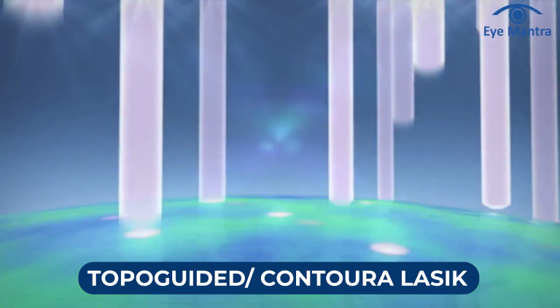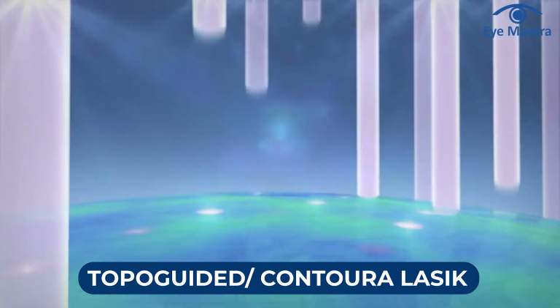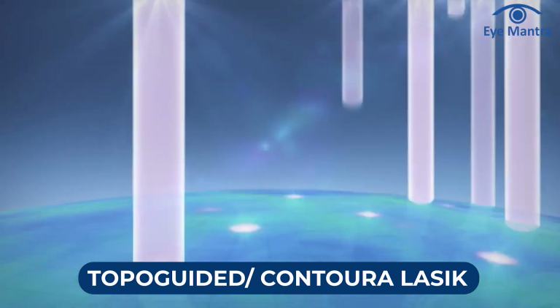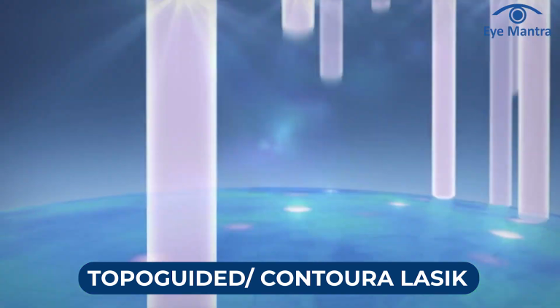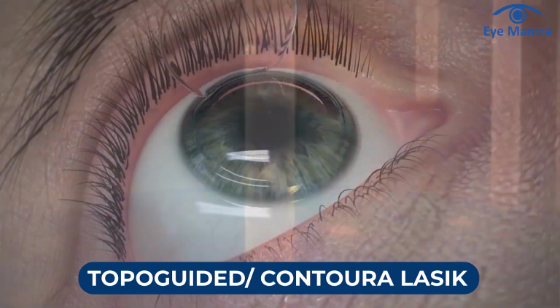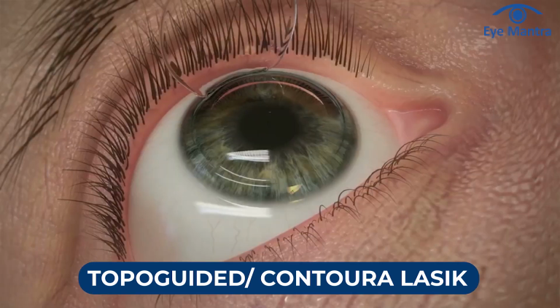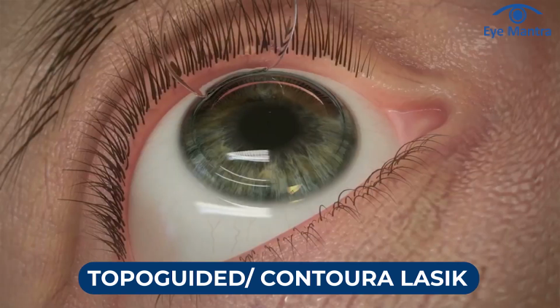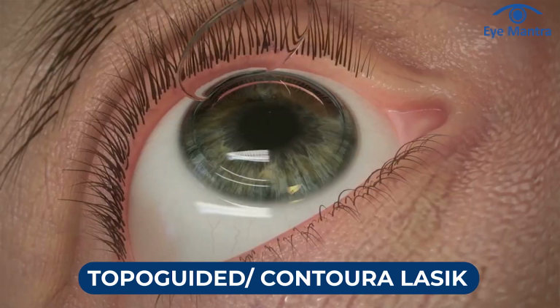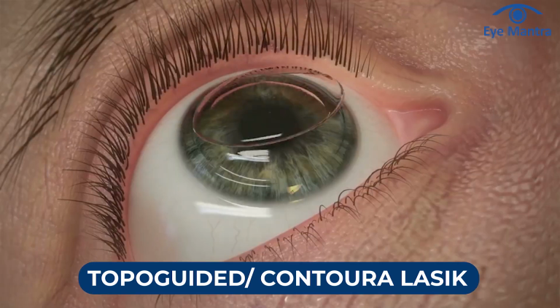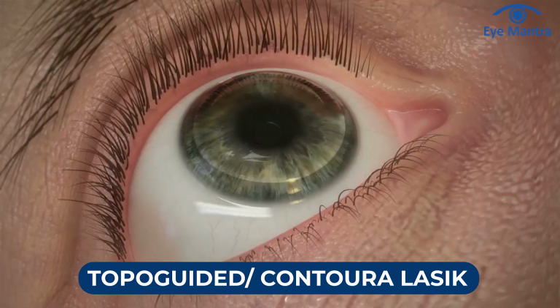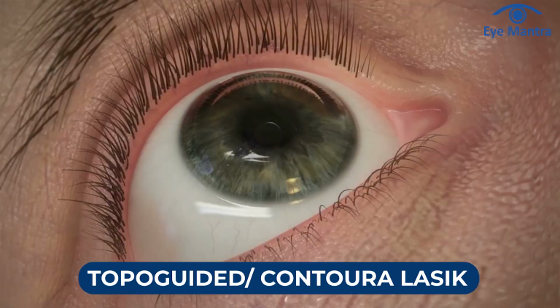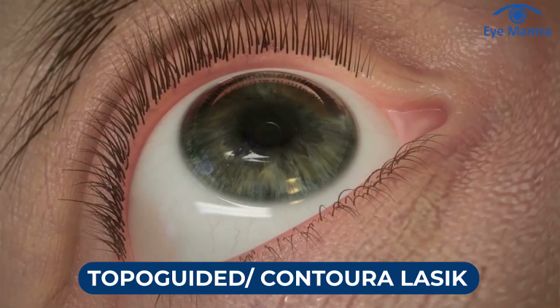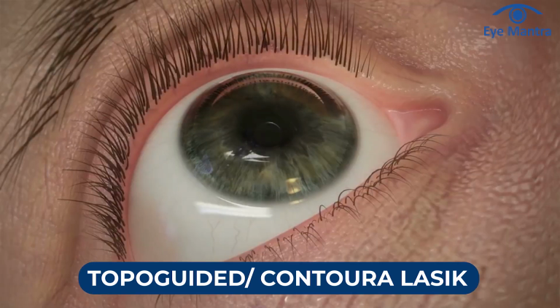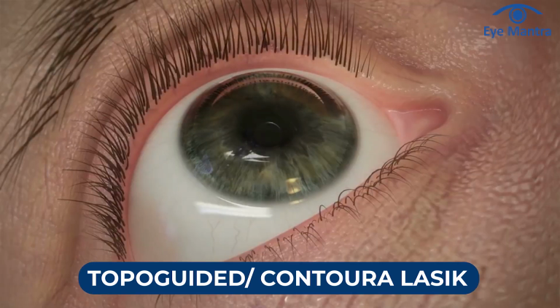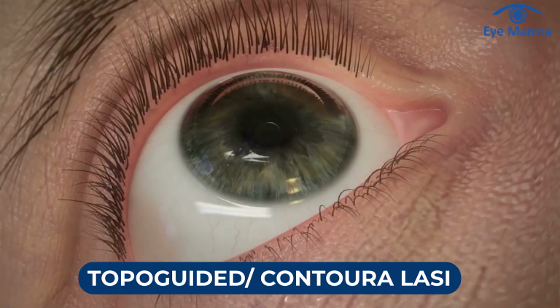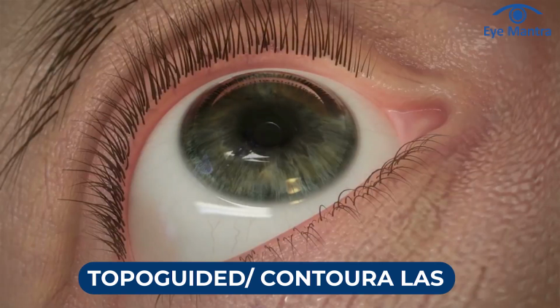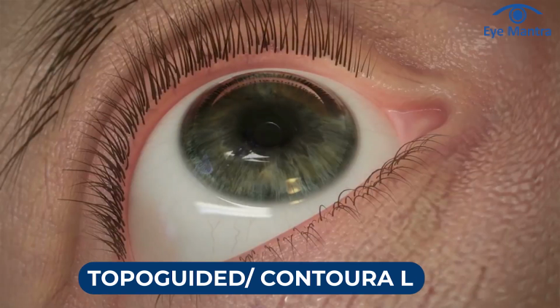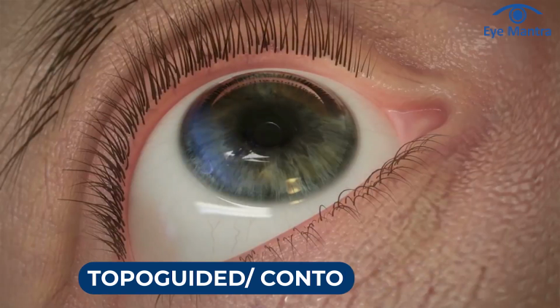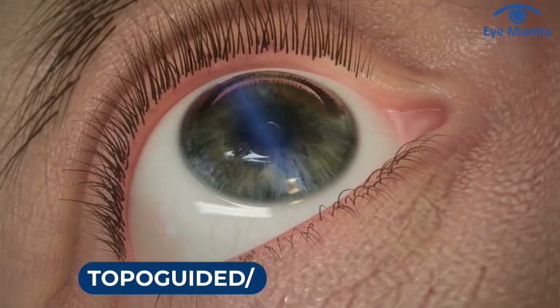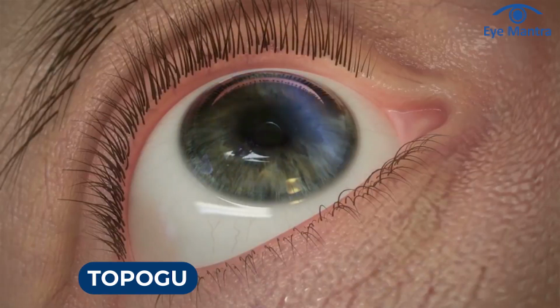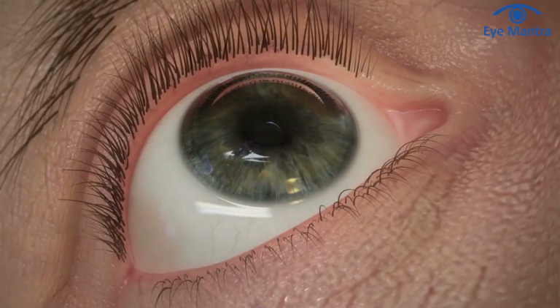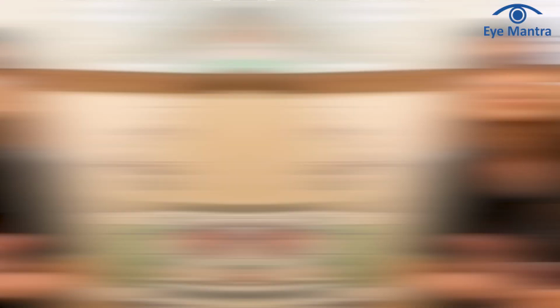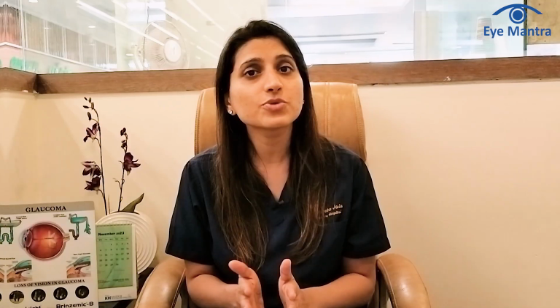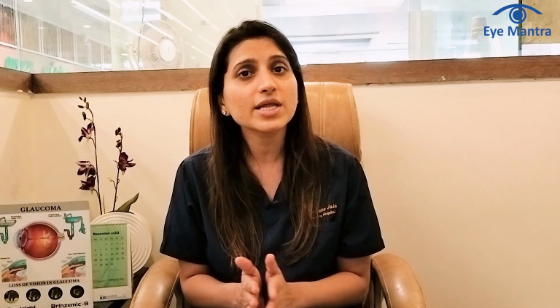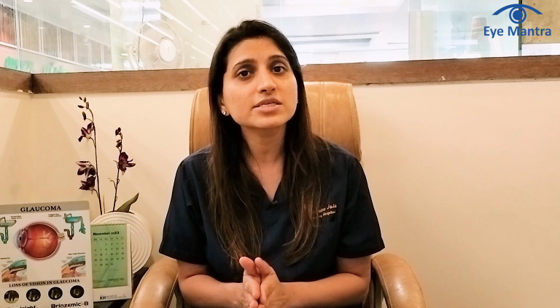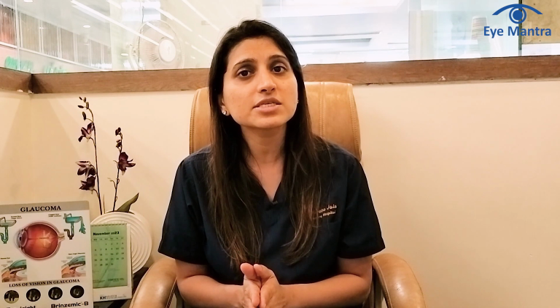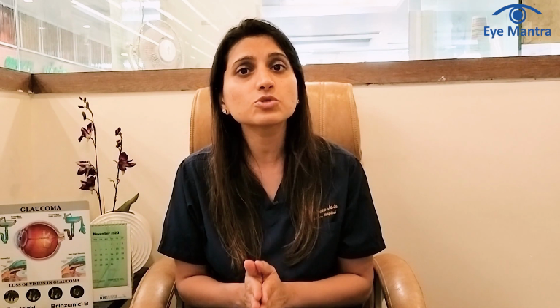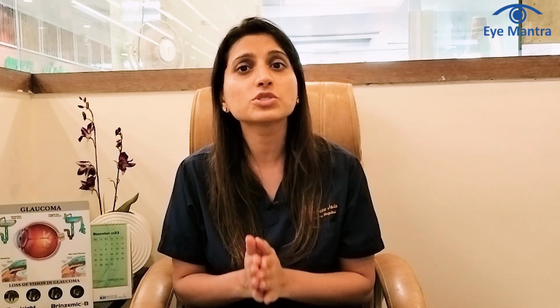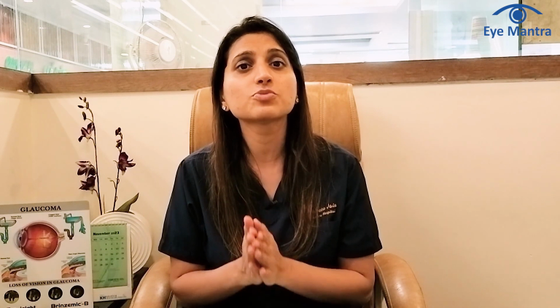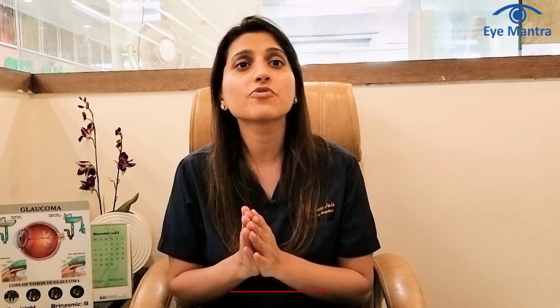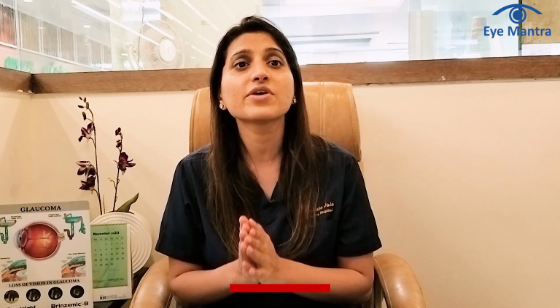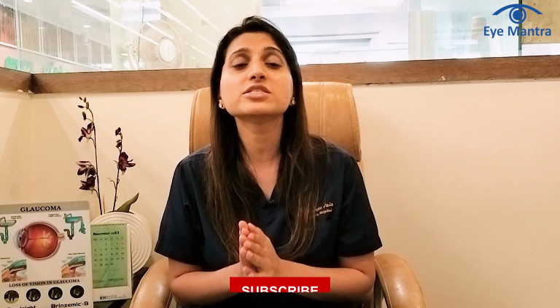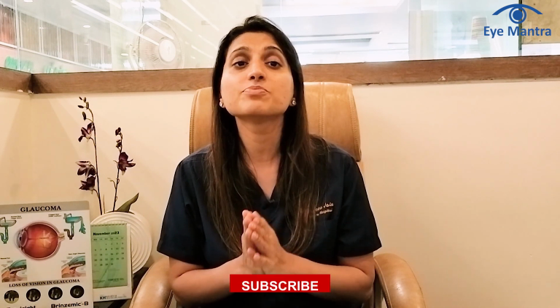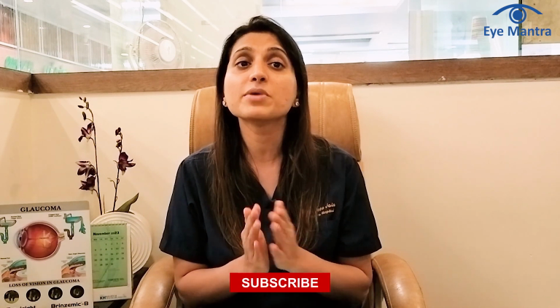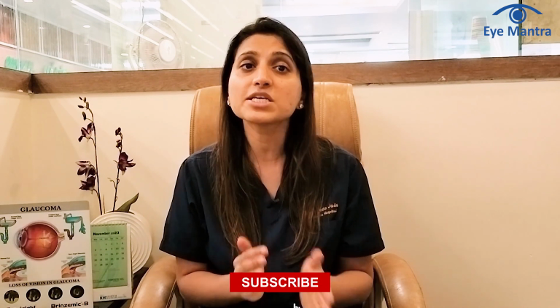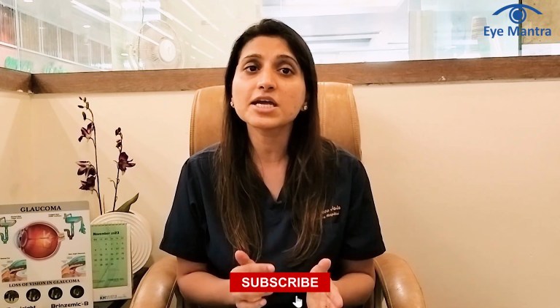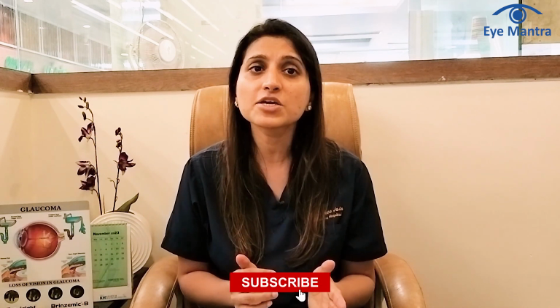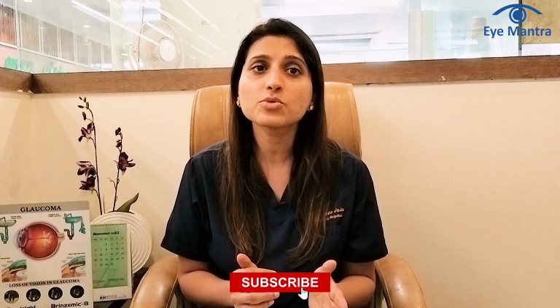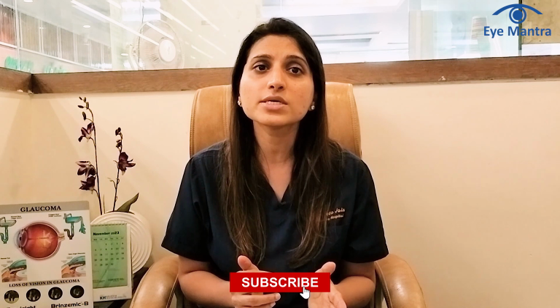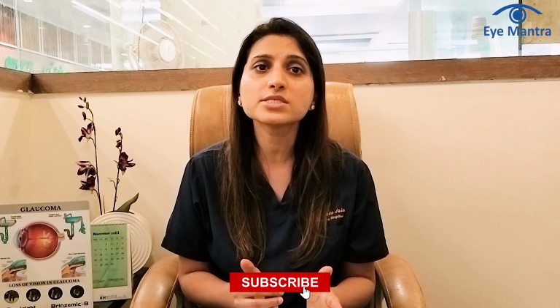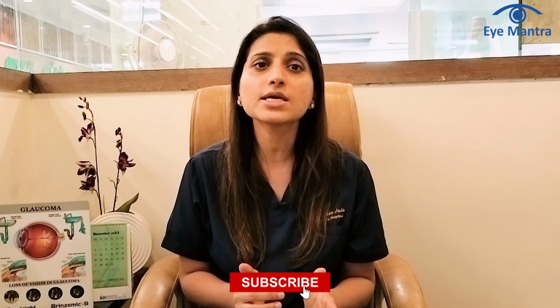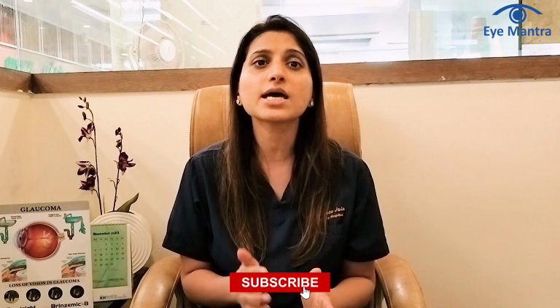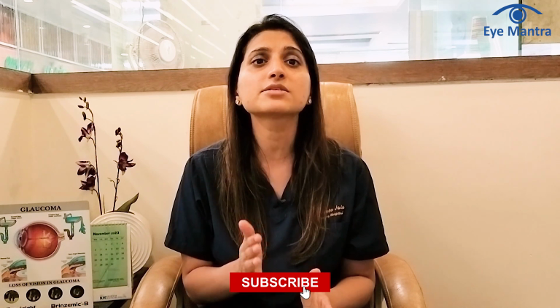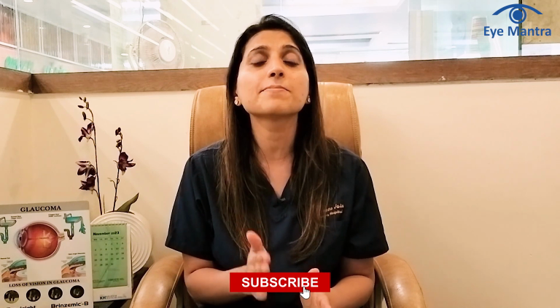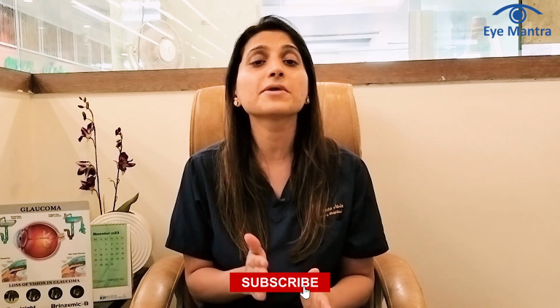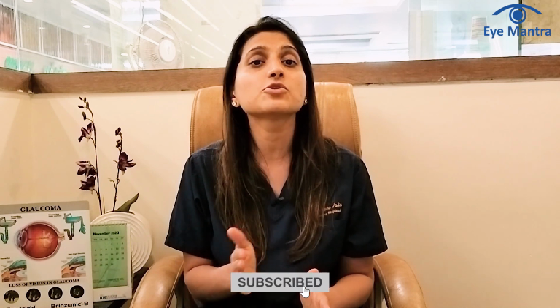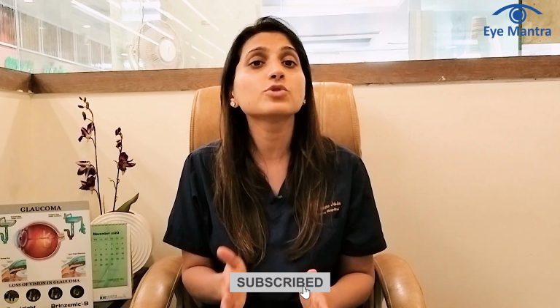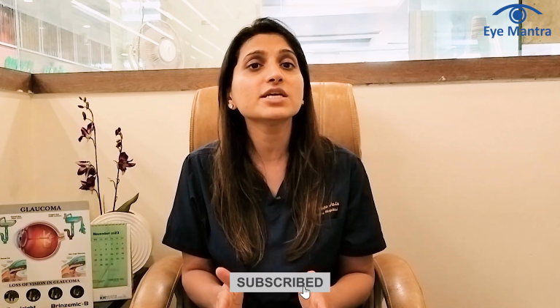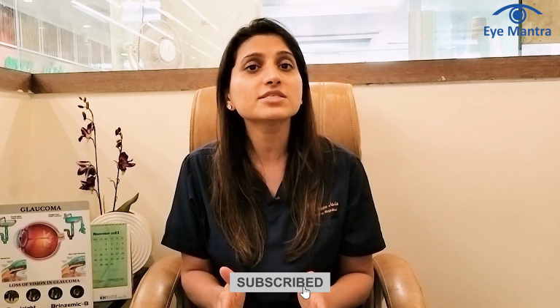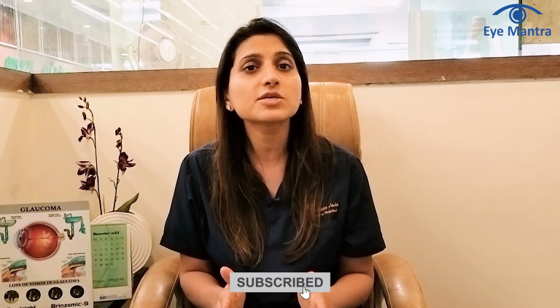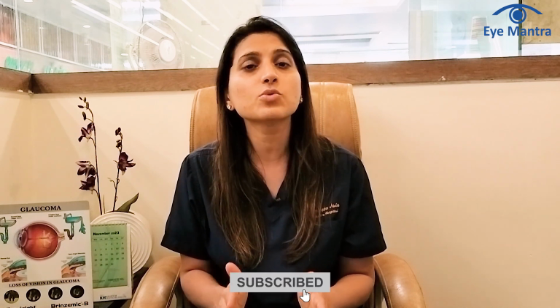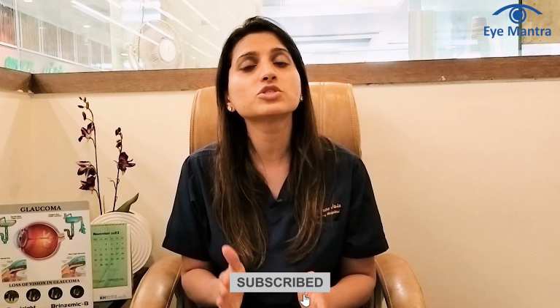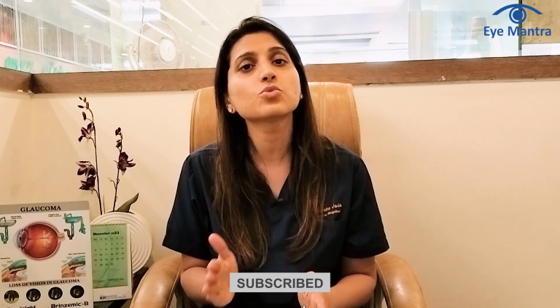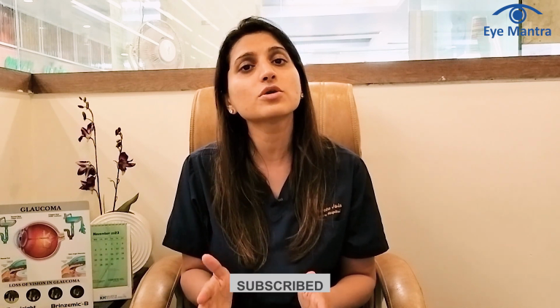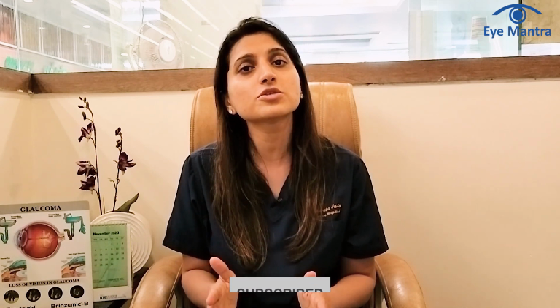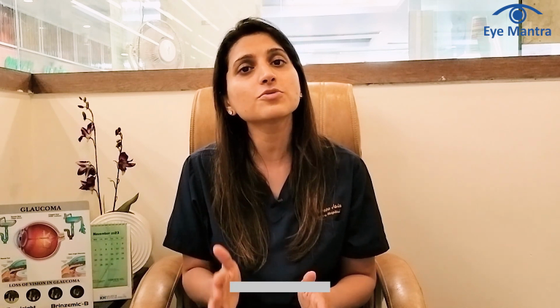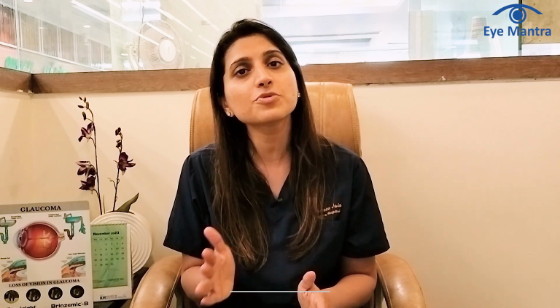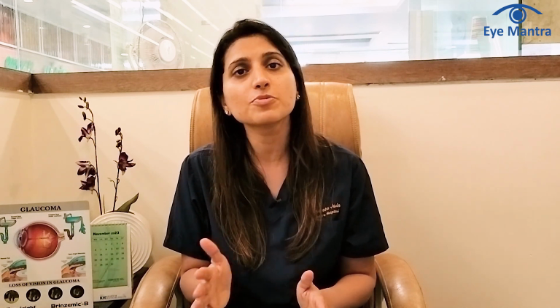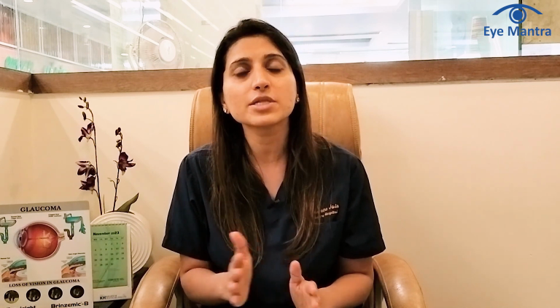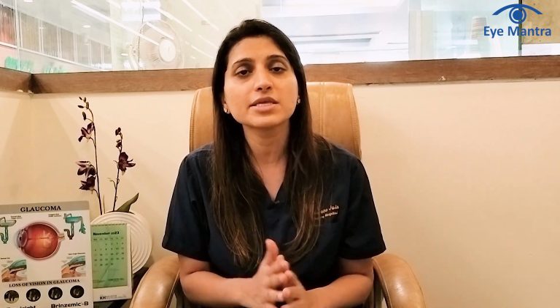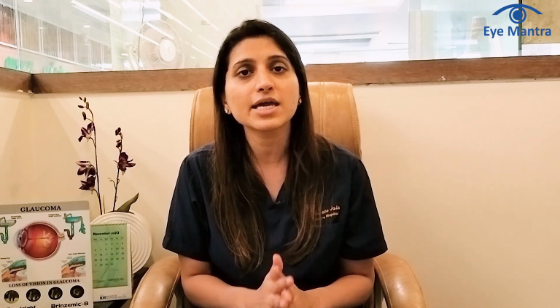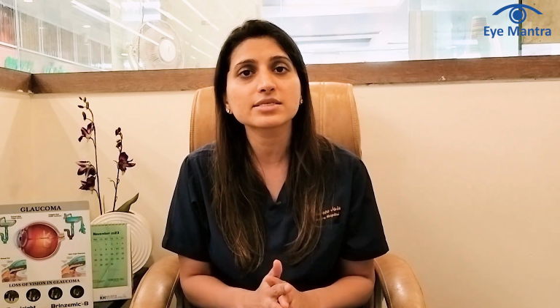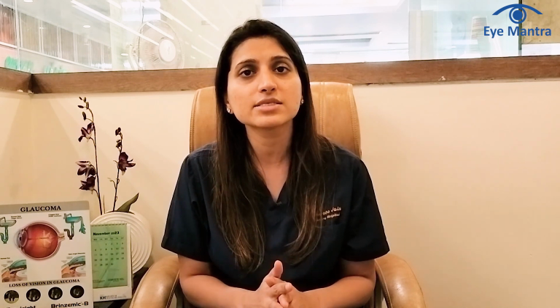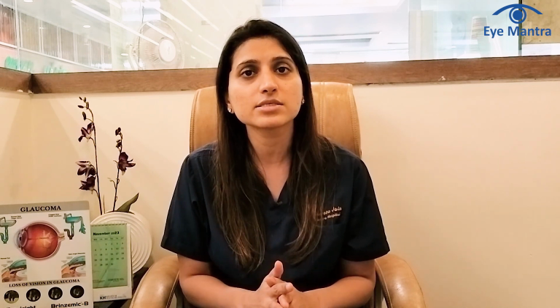Topo-guided treatment typically works on the visual axis, which provides better accuracy compared to standard LASIK, which works on the pupillary axis.